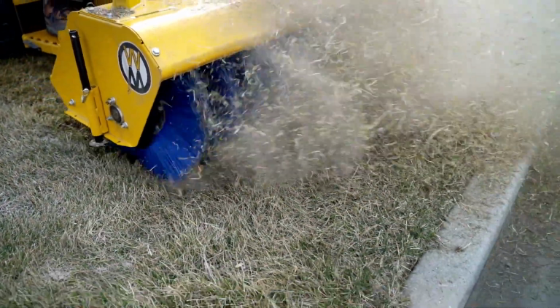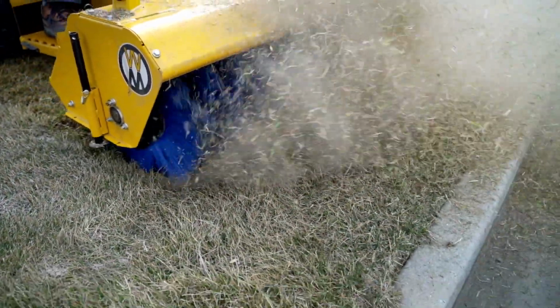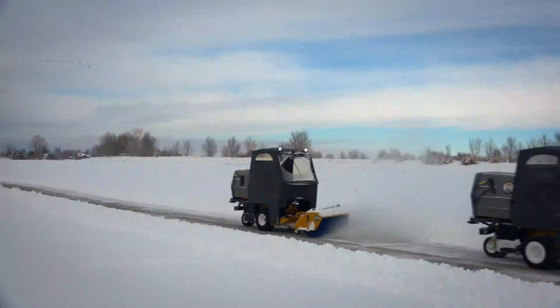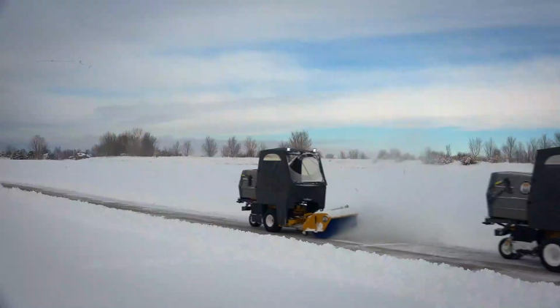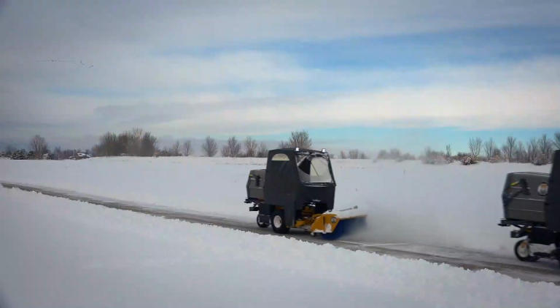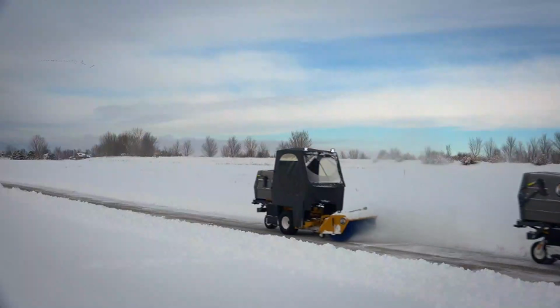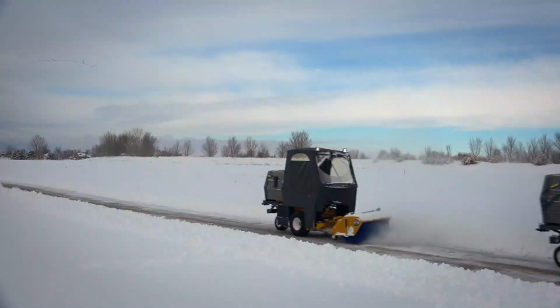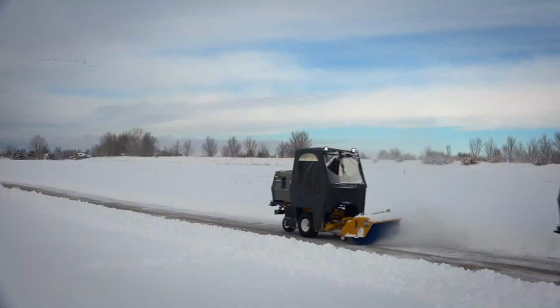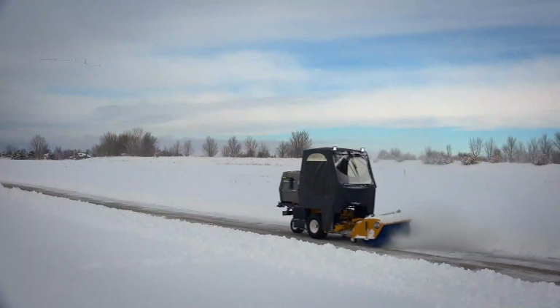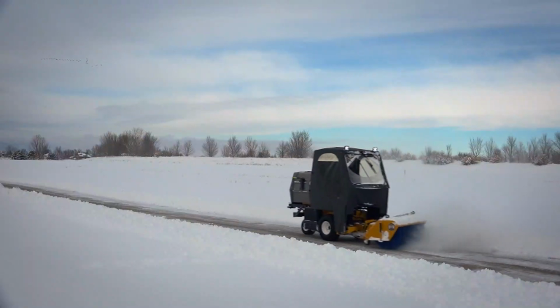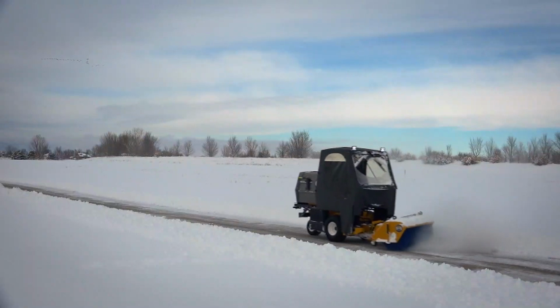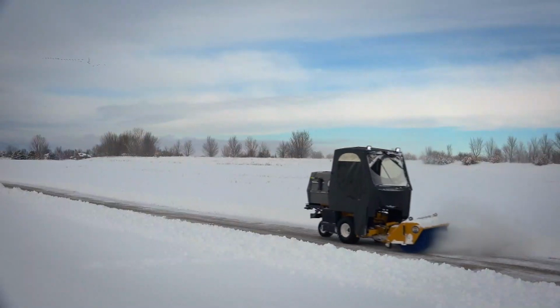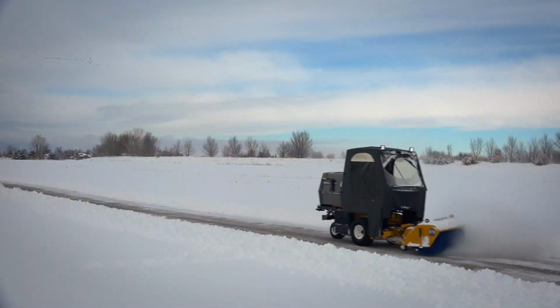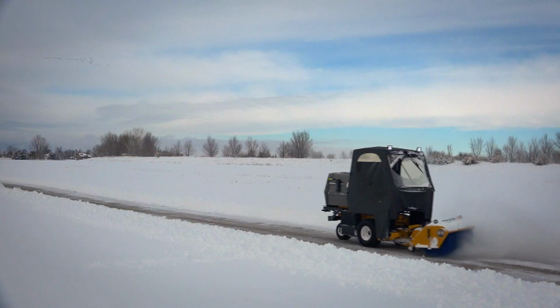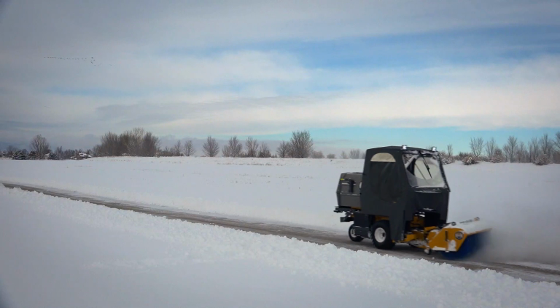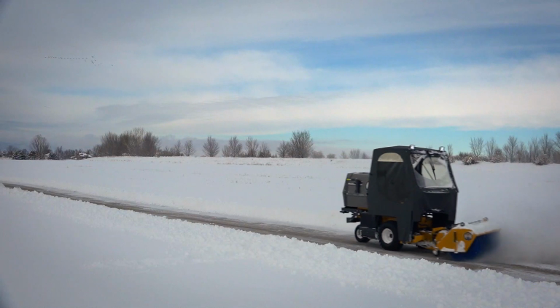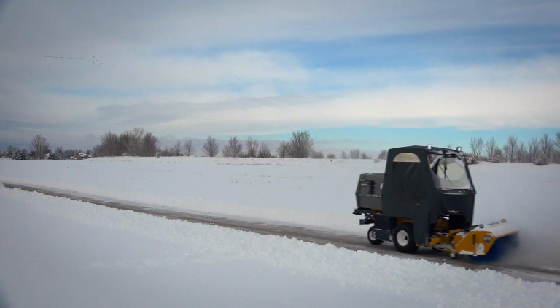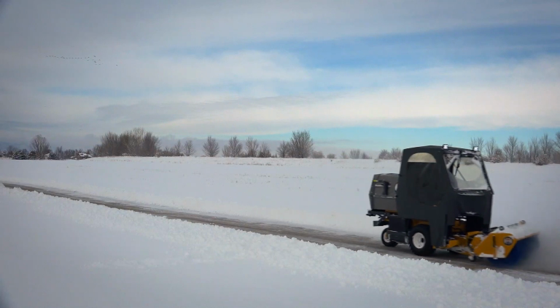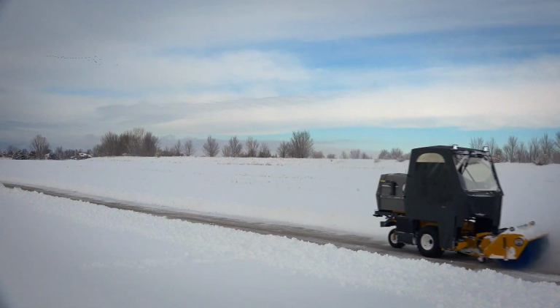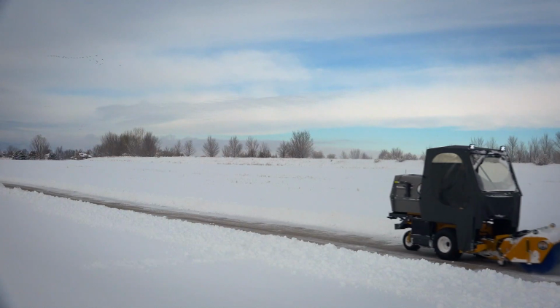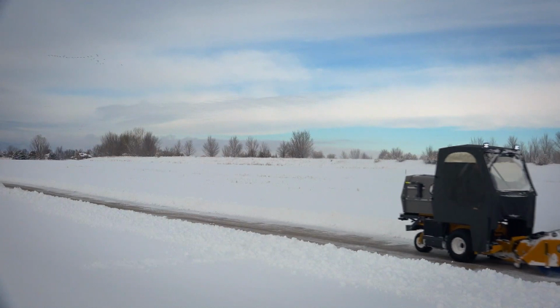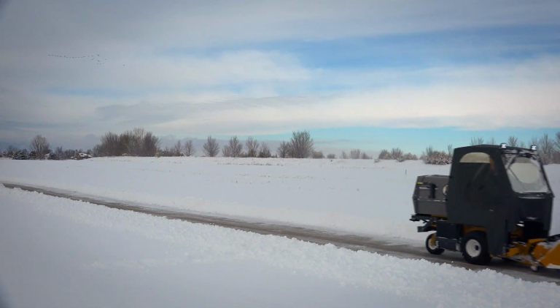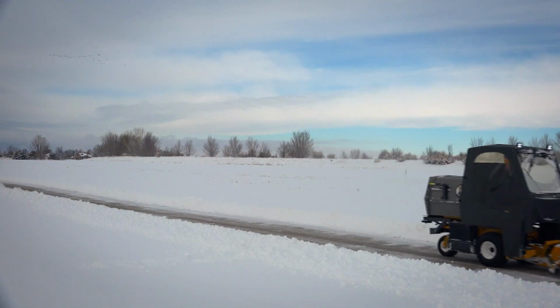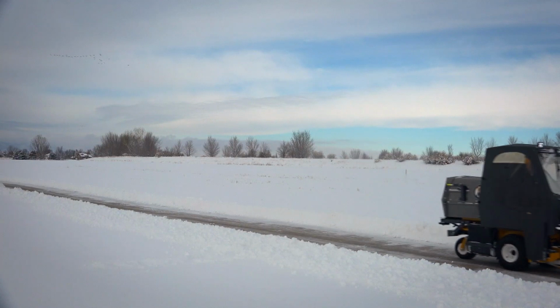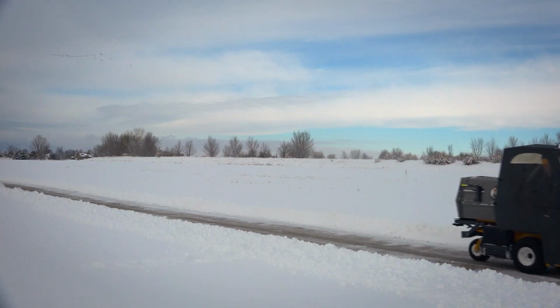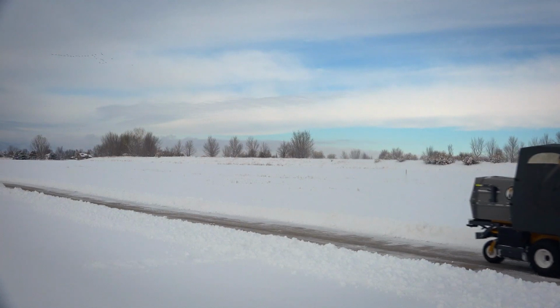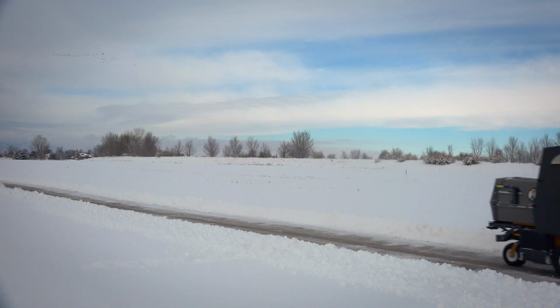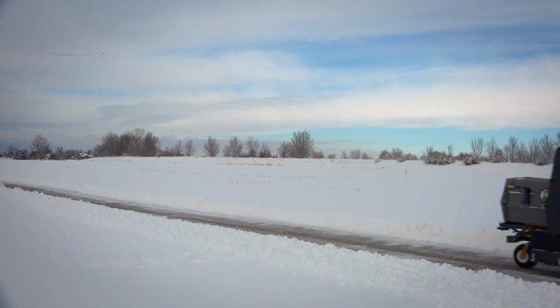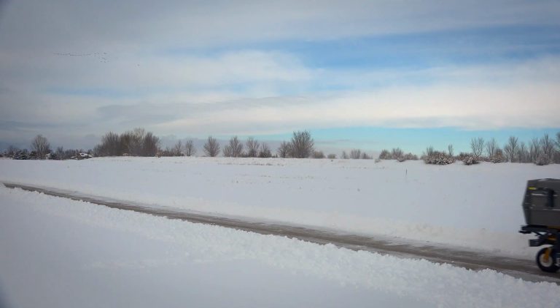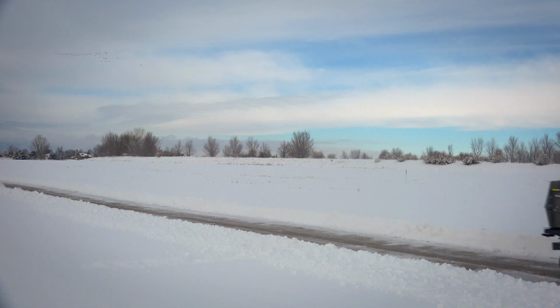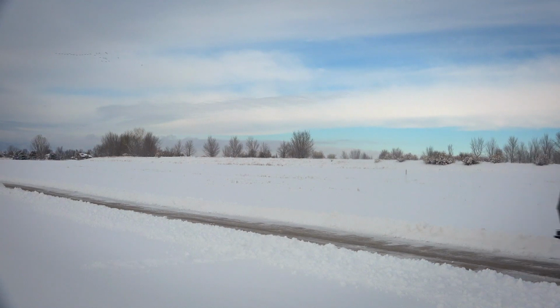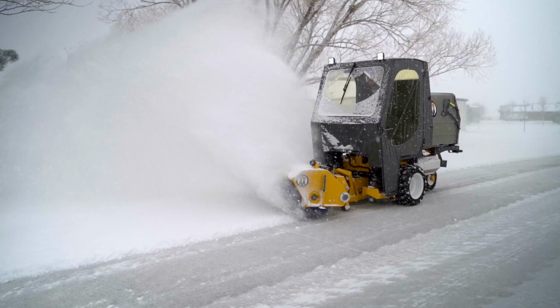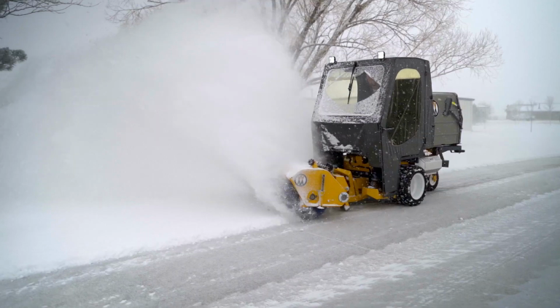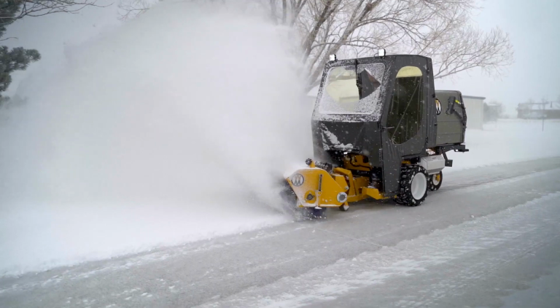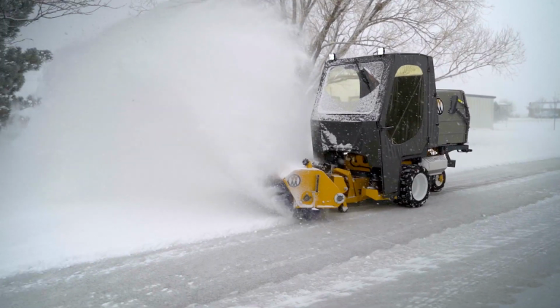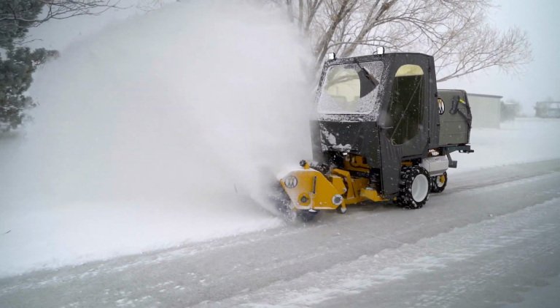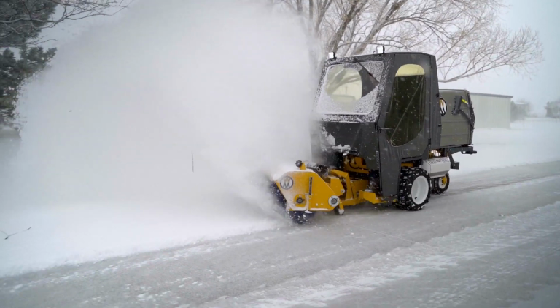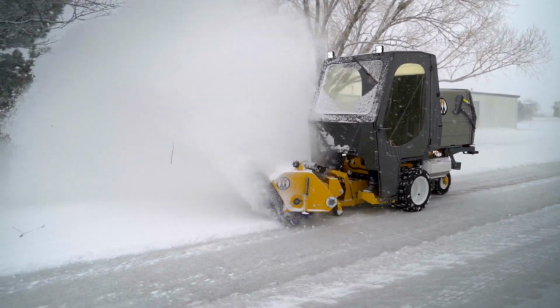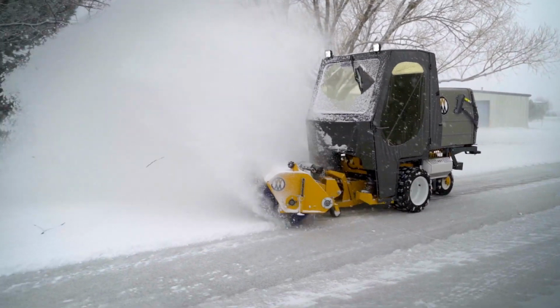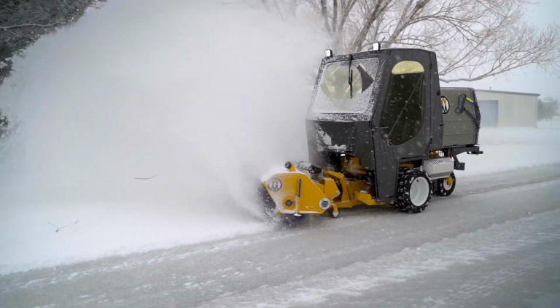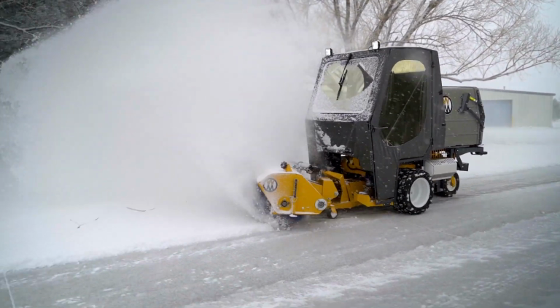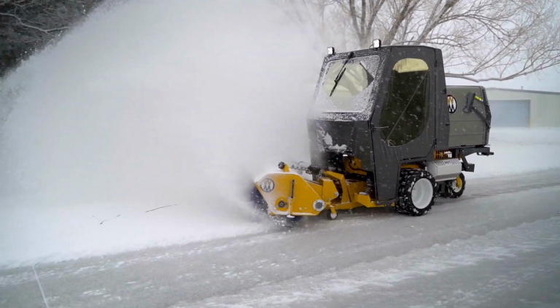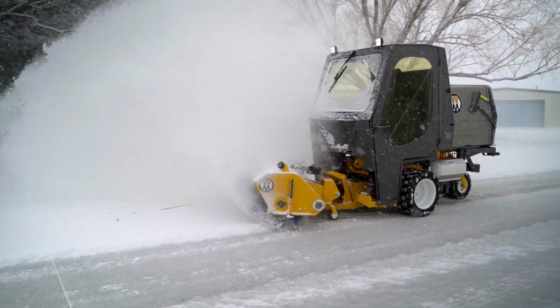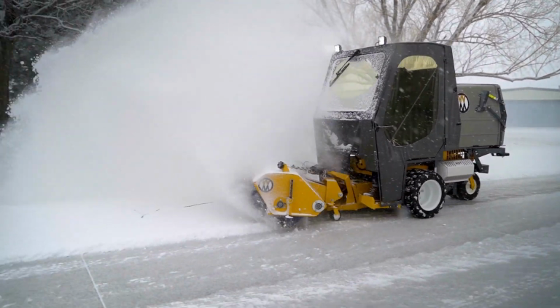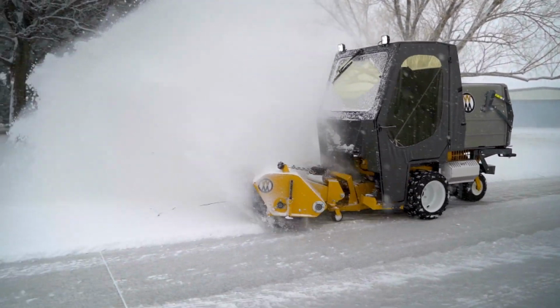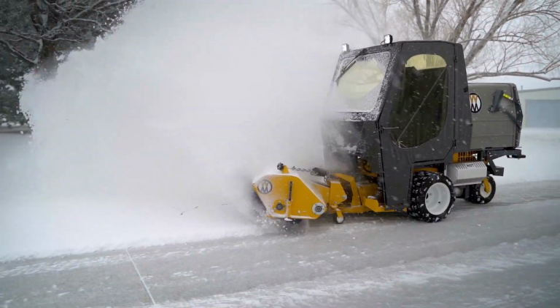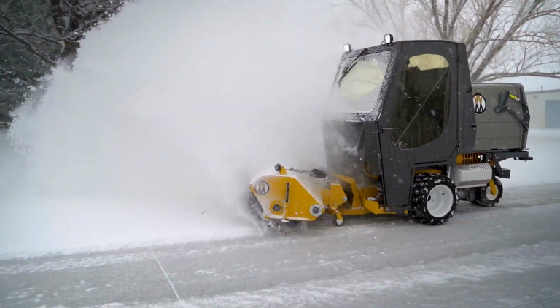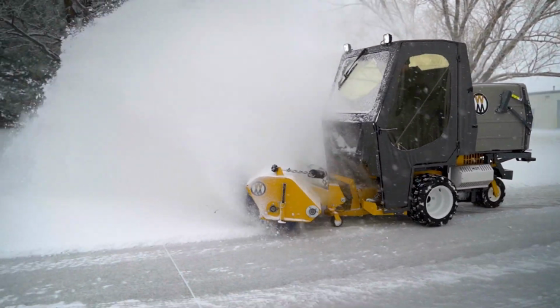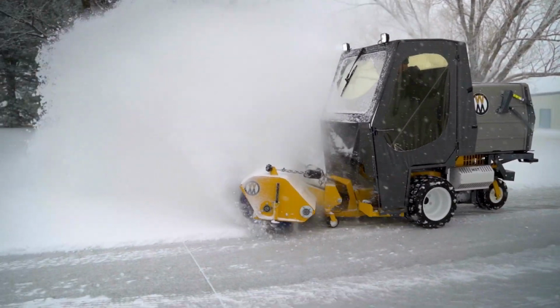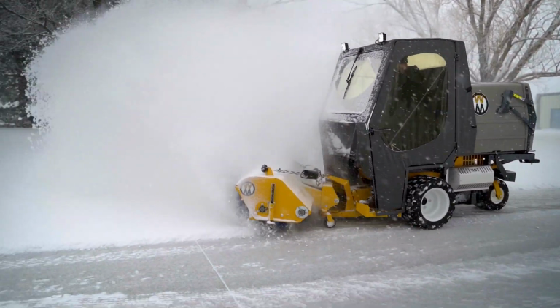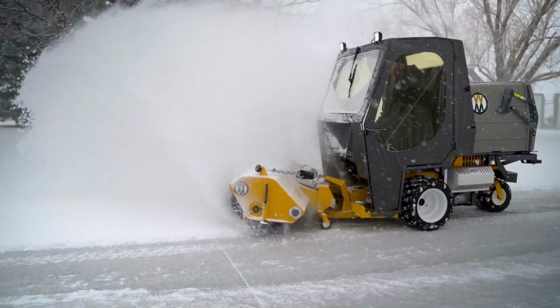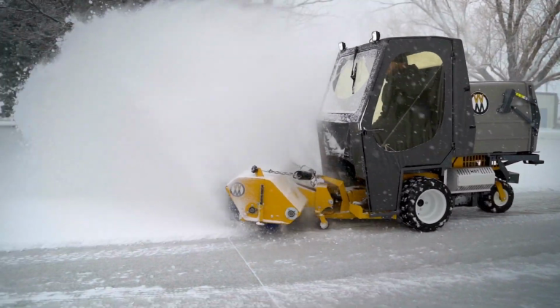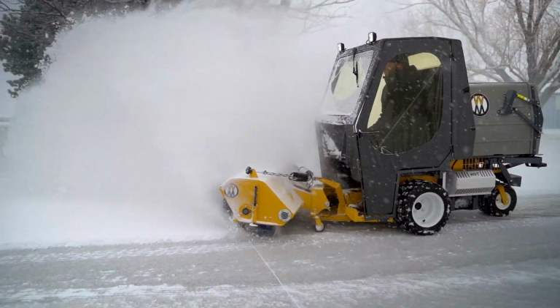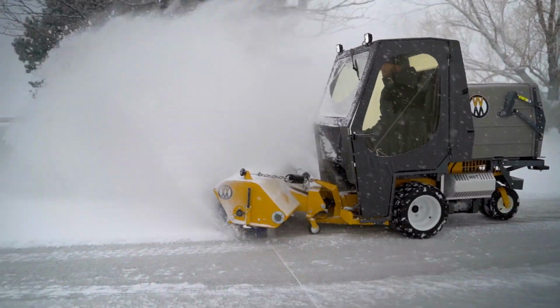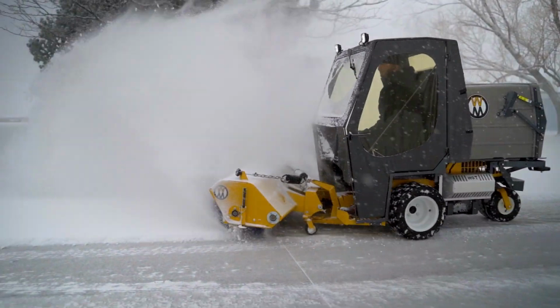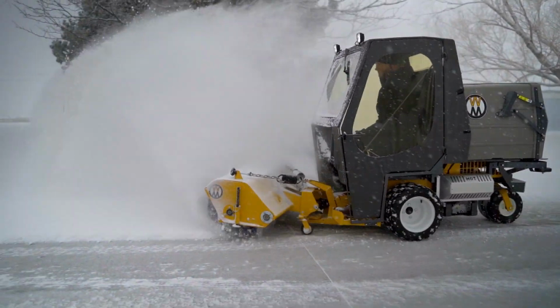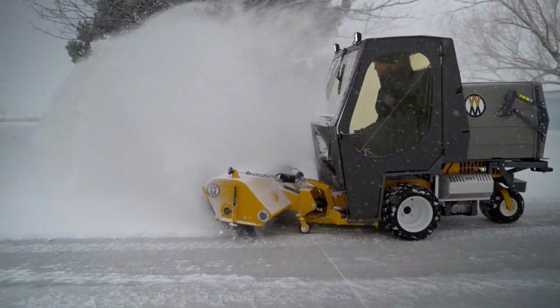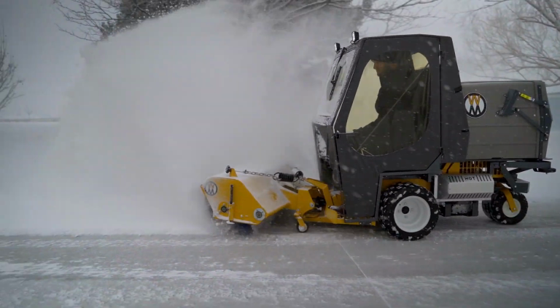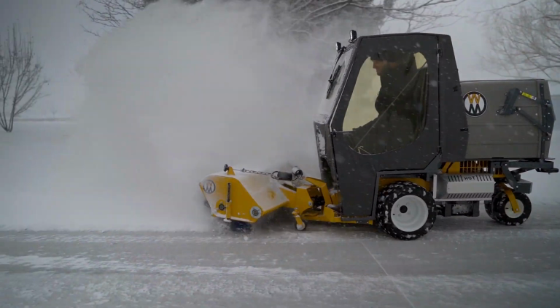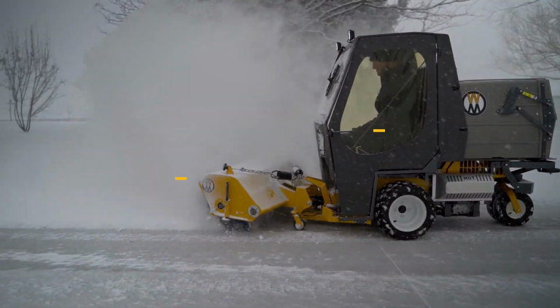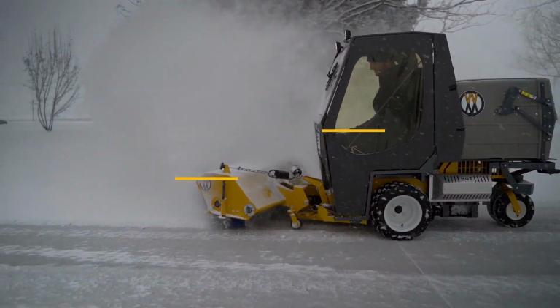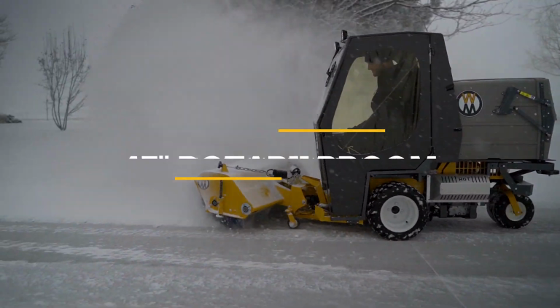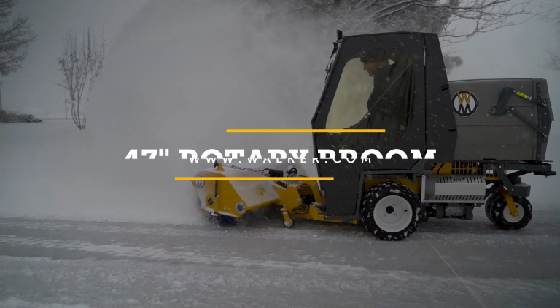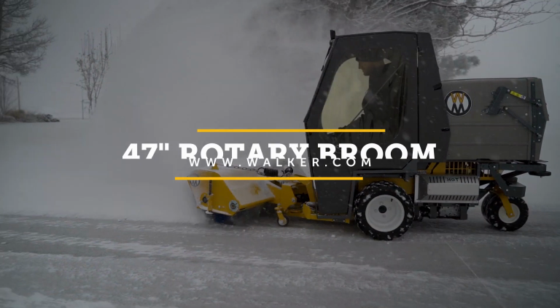Contact your local Walker dealer or visit walker.com to test a versatile Walker rotary broom with the year-round Walker mower.